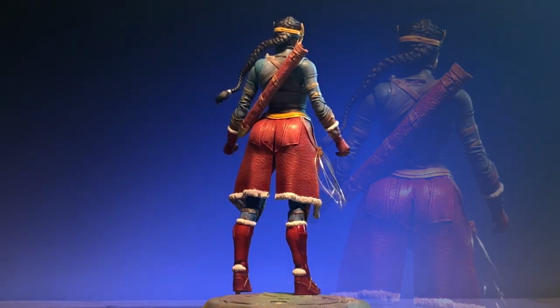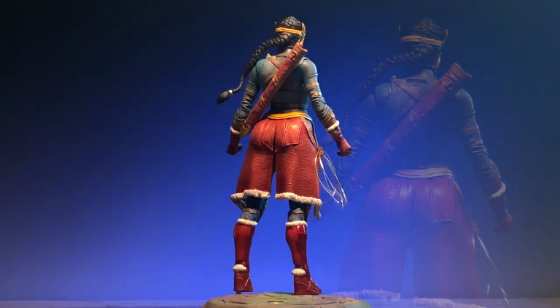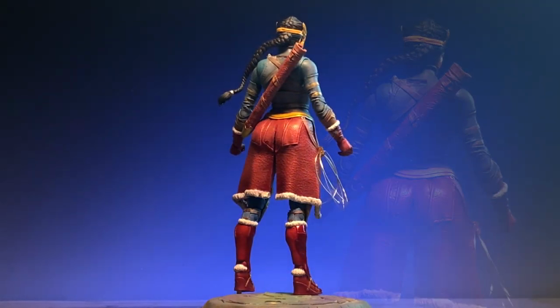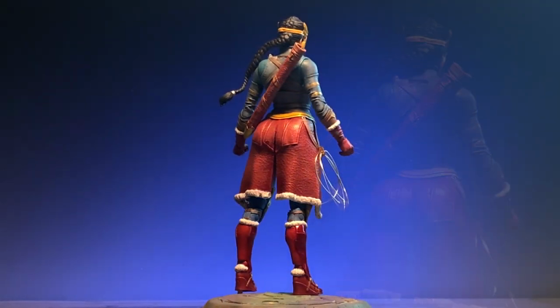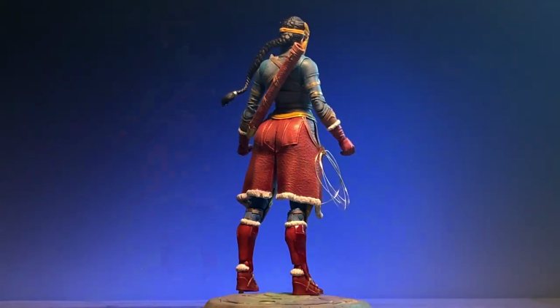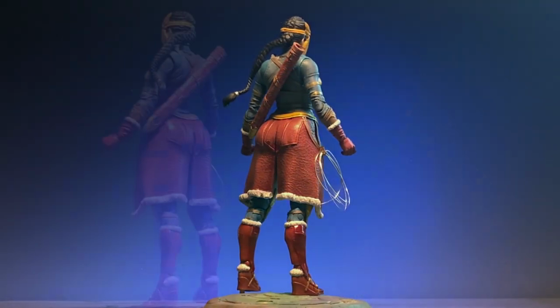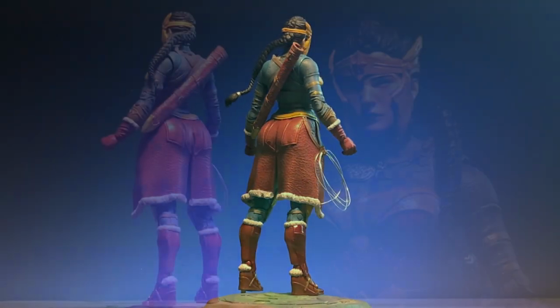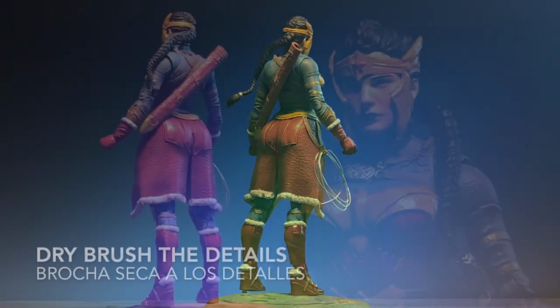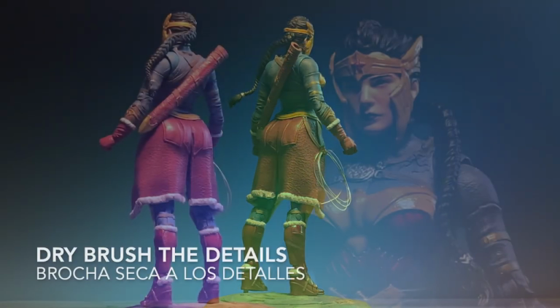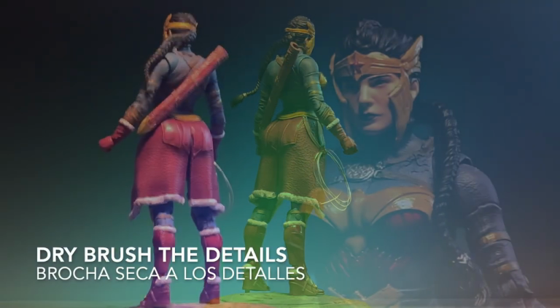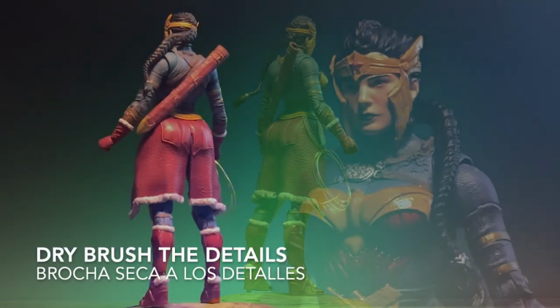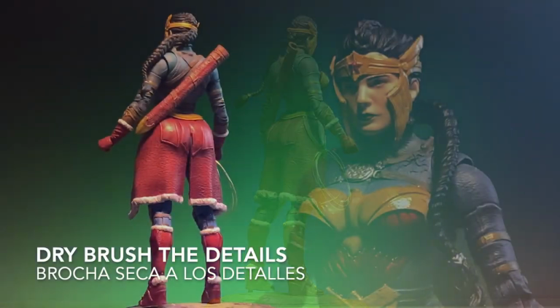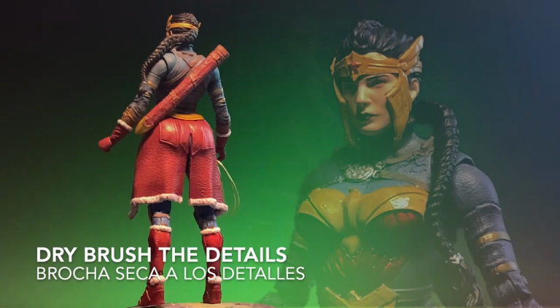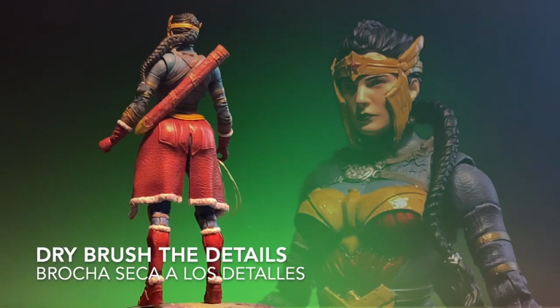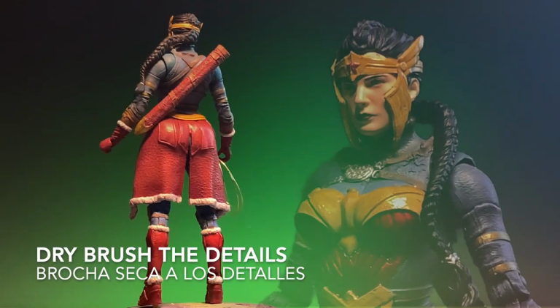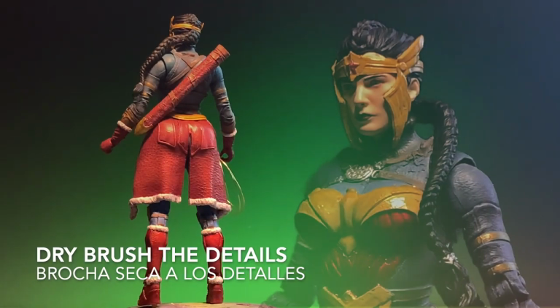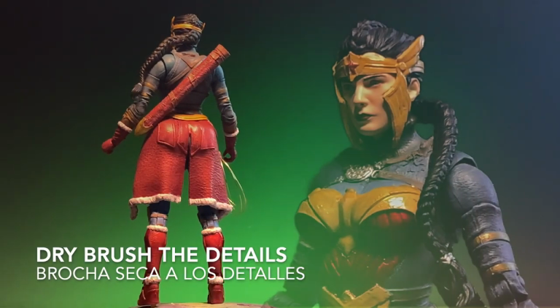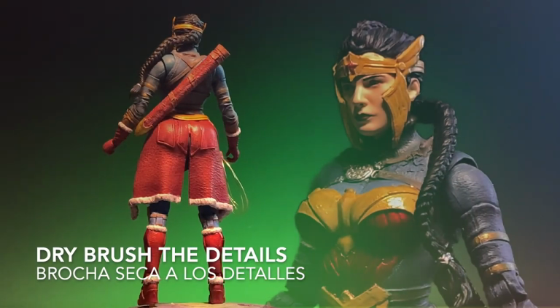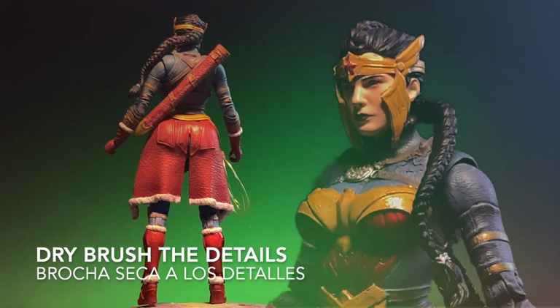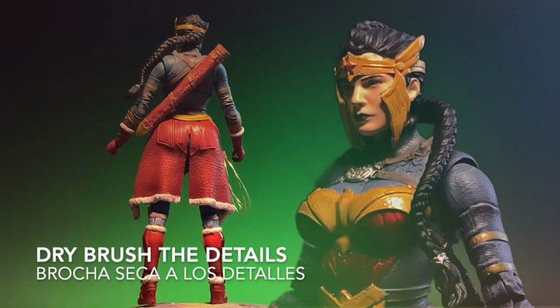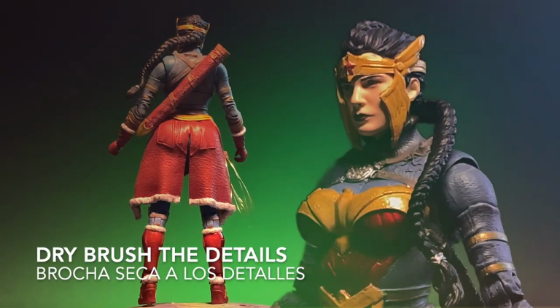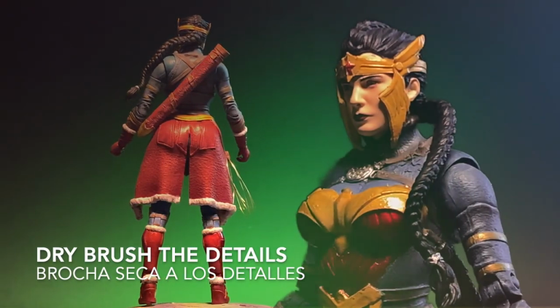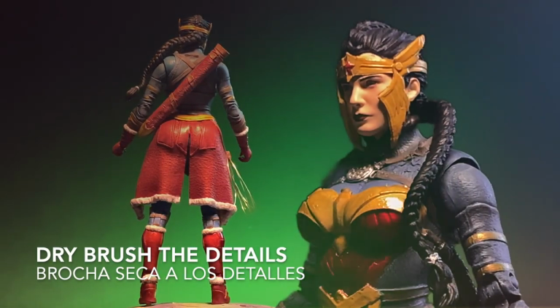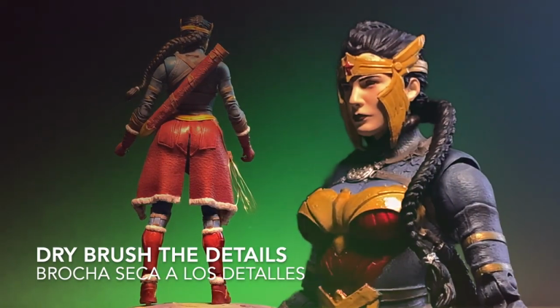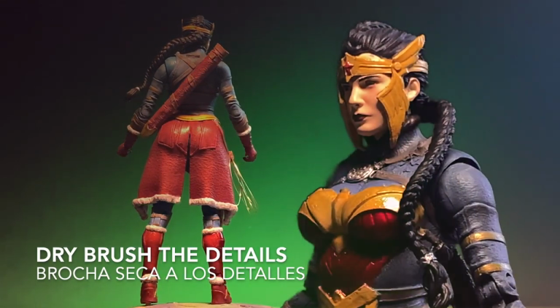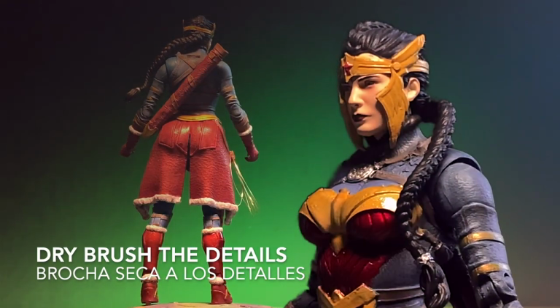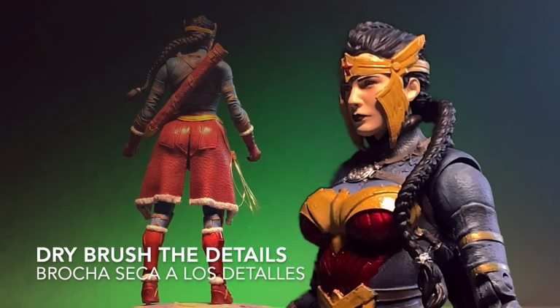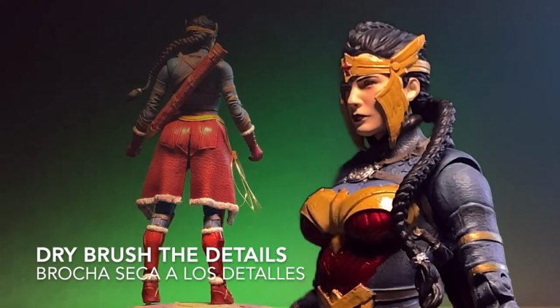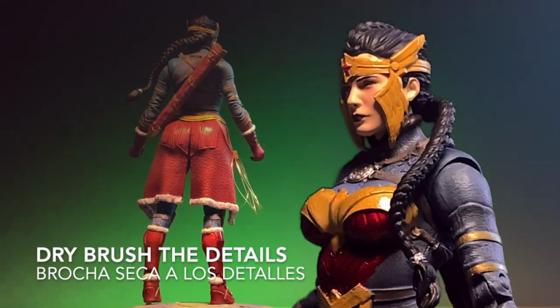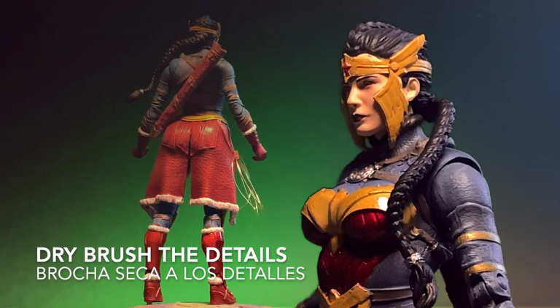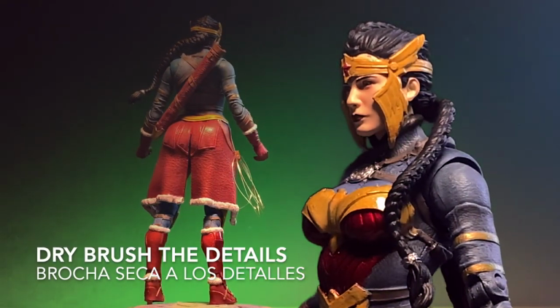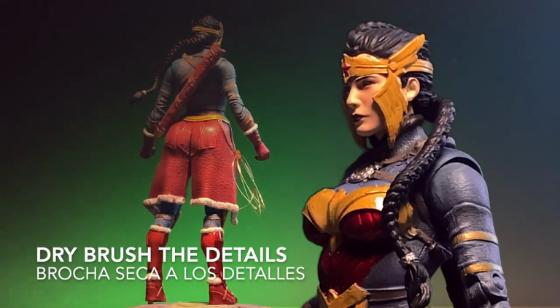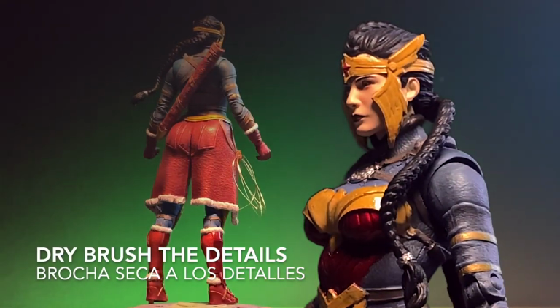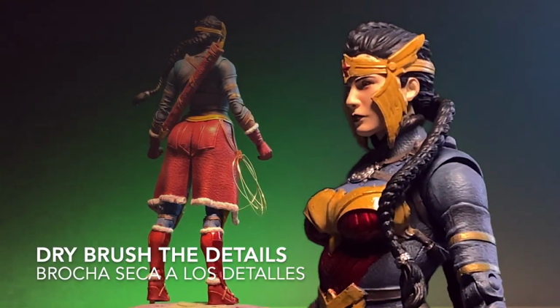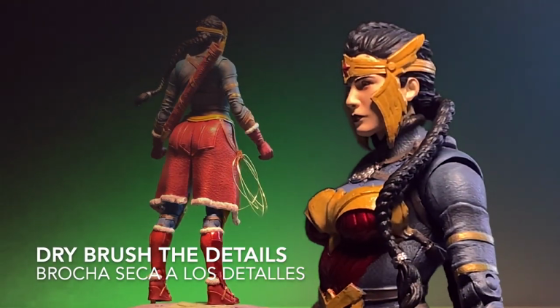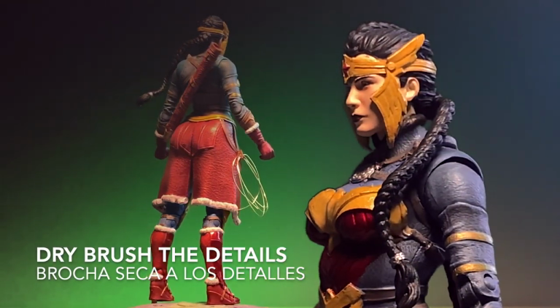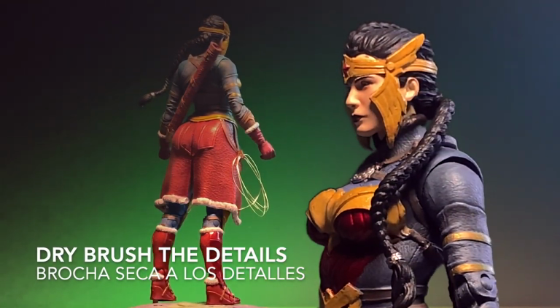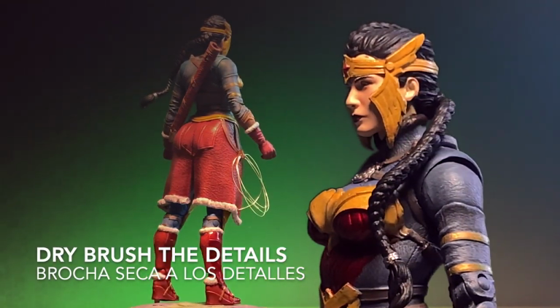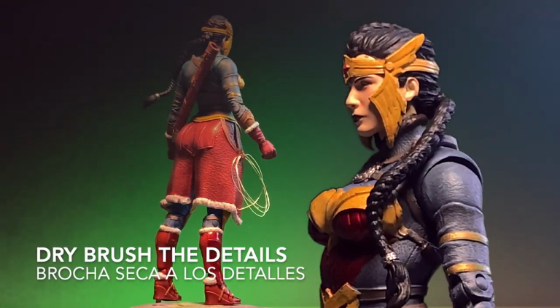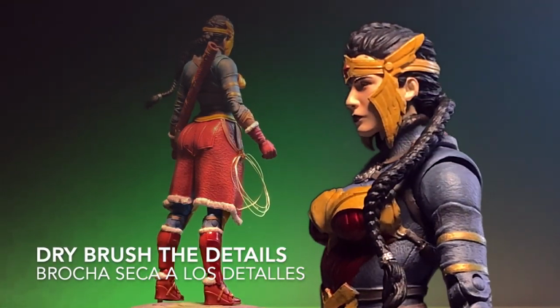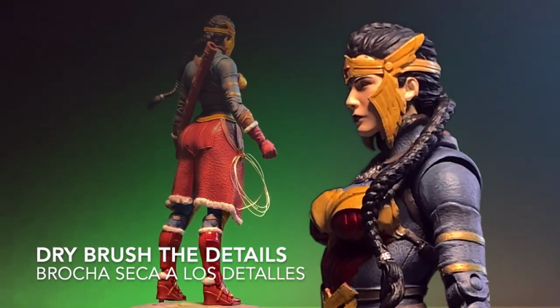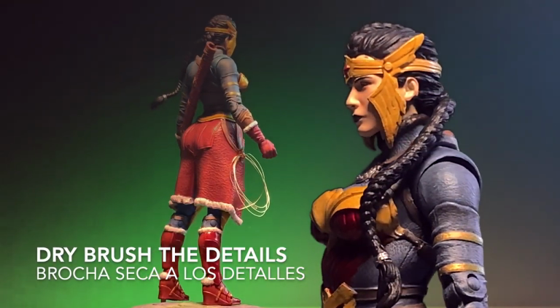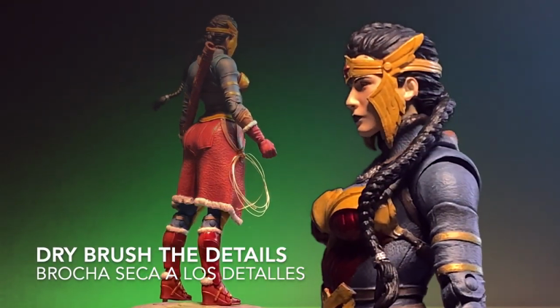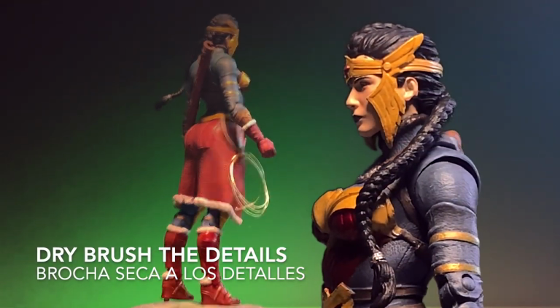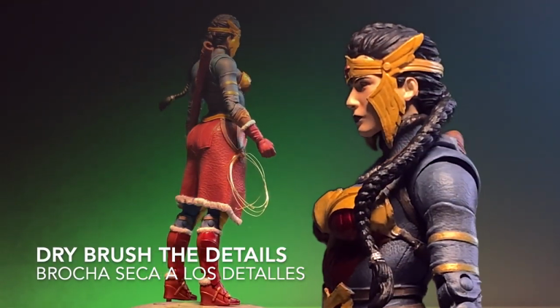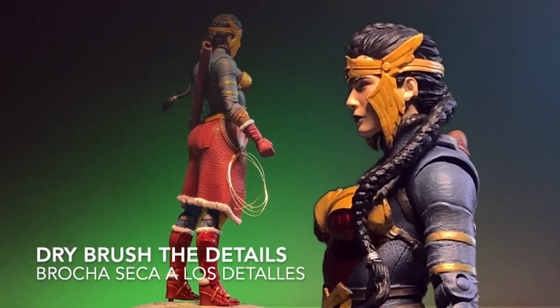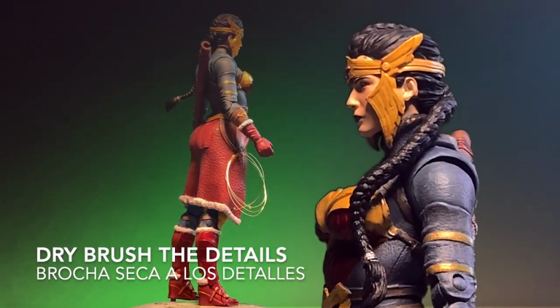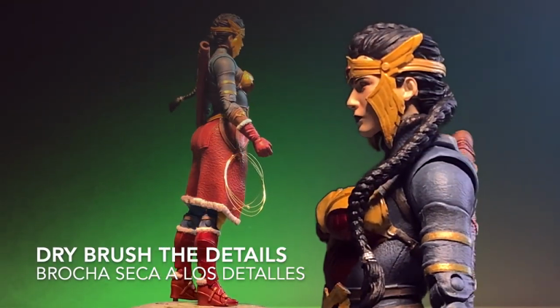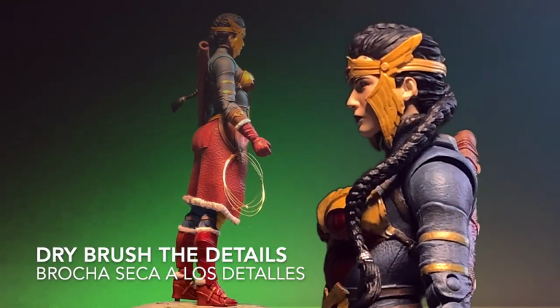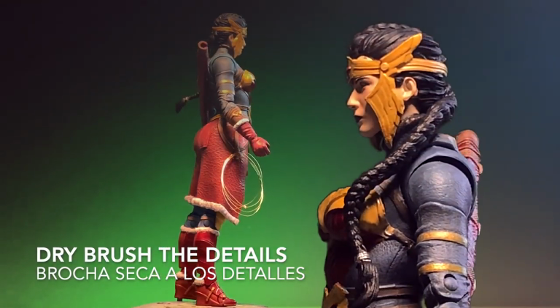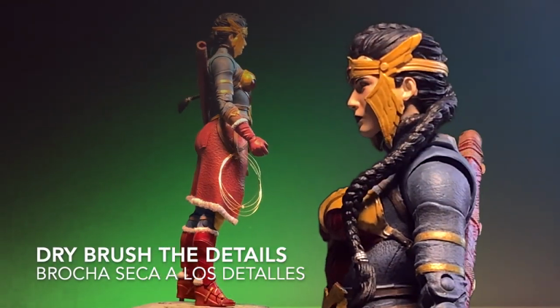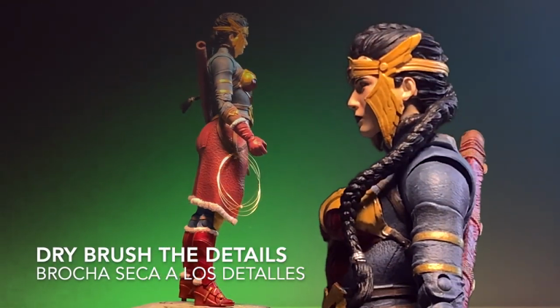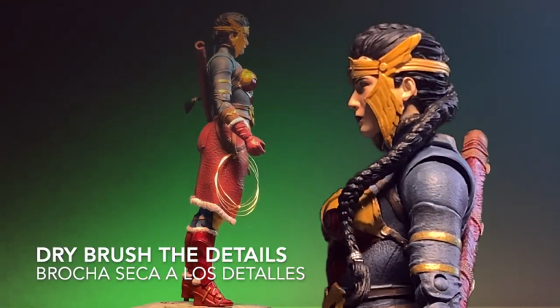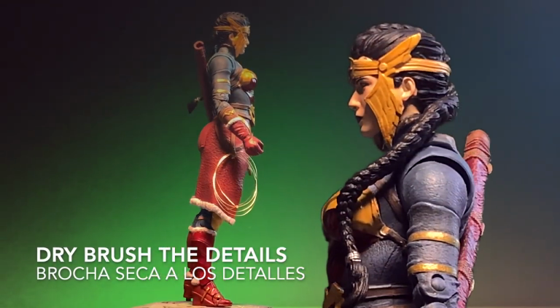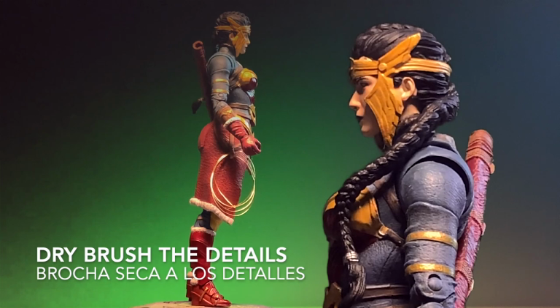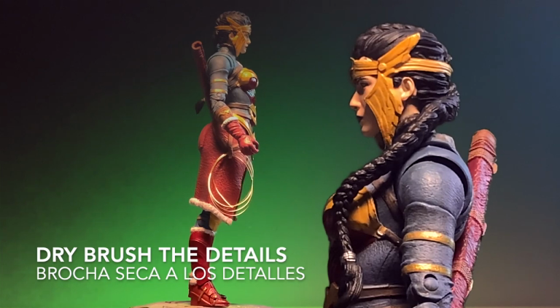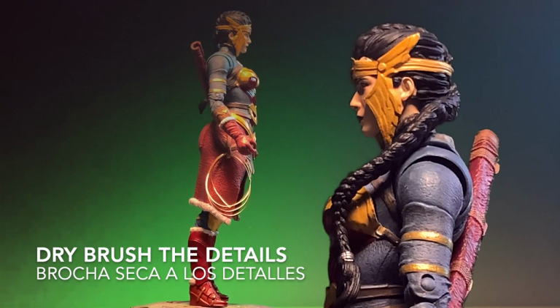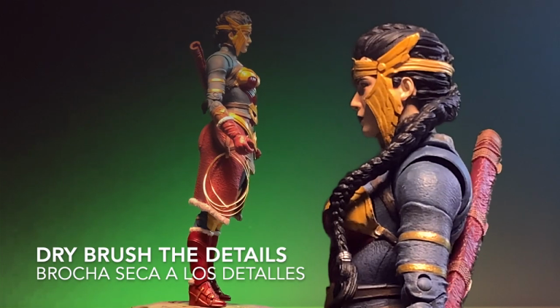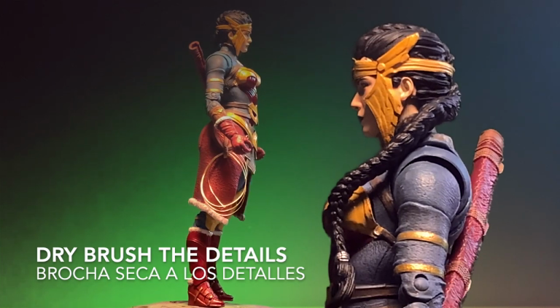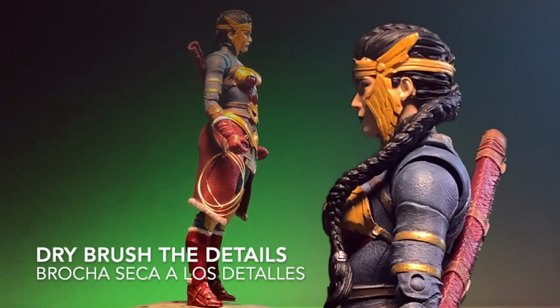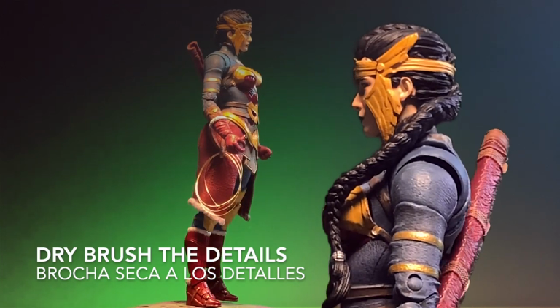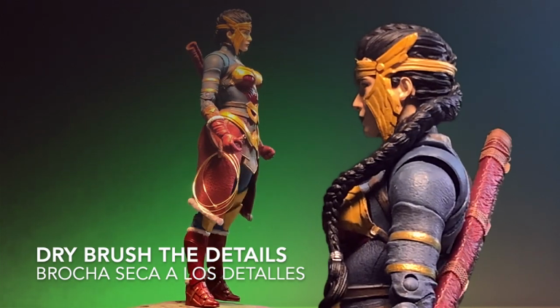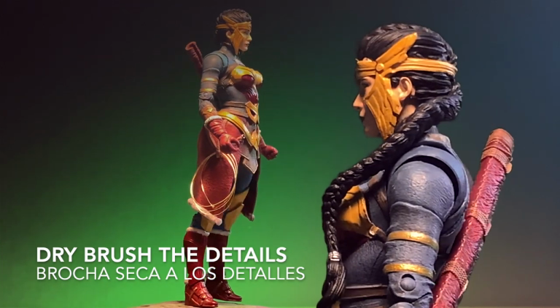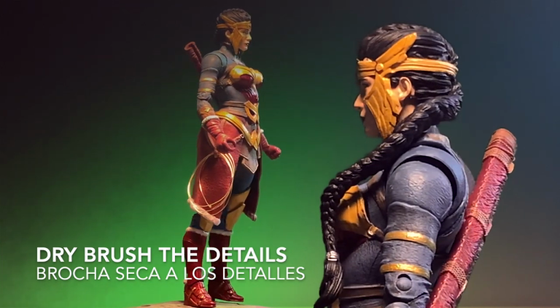All the details that we see here in the figure — the relief that the sculpted pieces have — are painted with a dry brush. The different tones are also made with a dry brush.